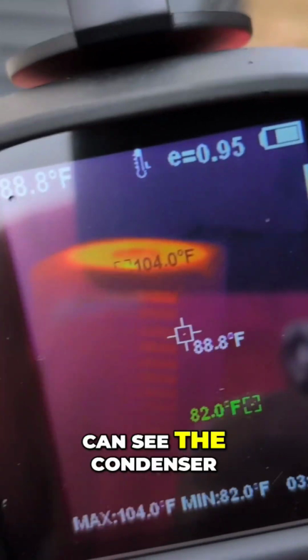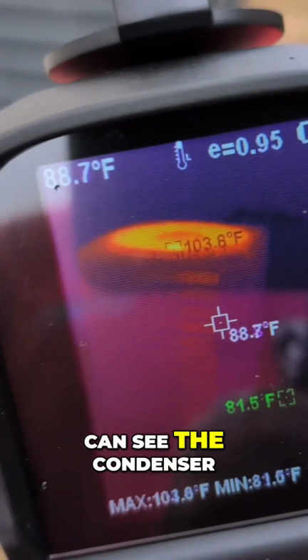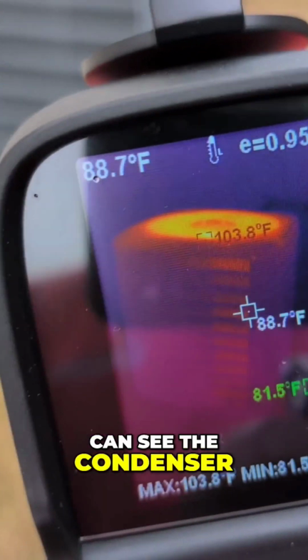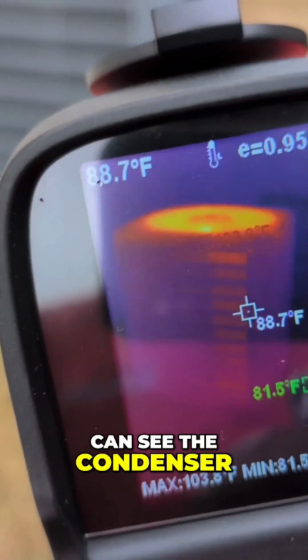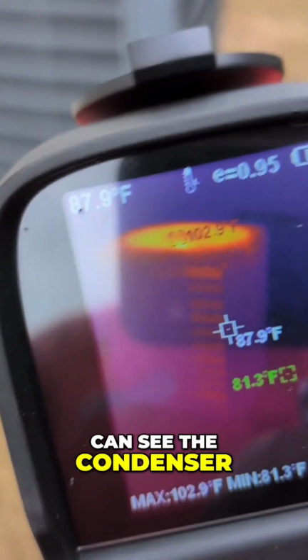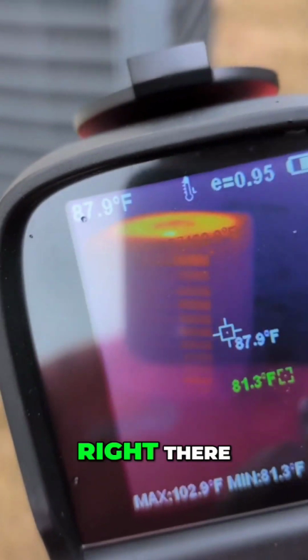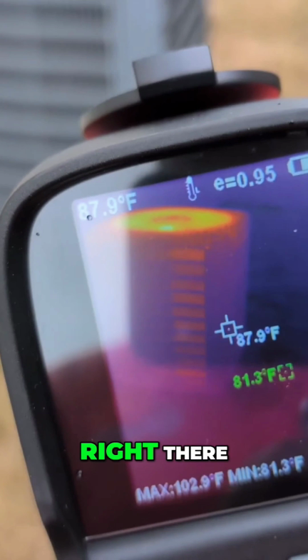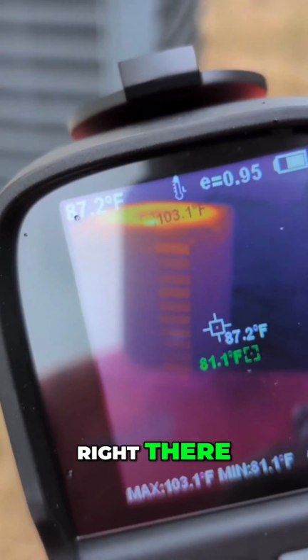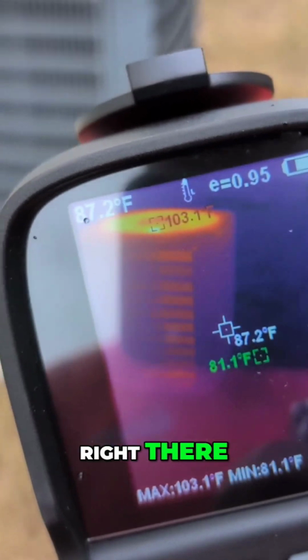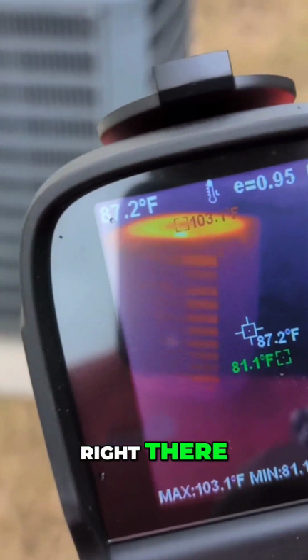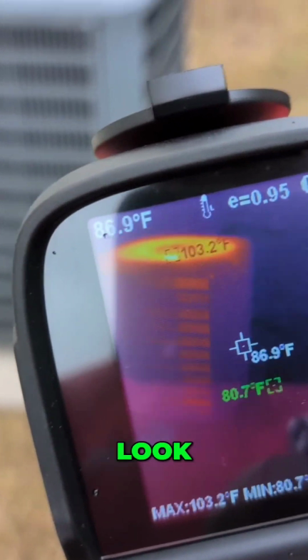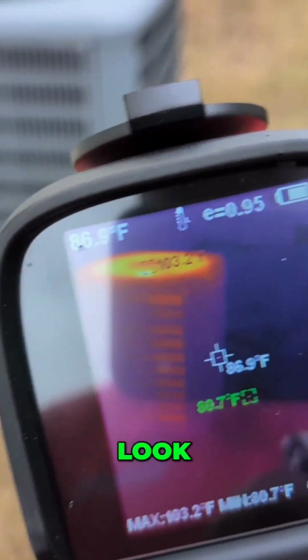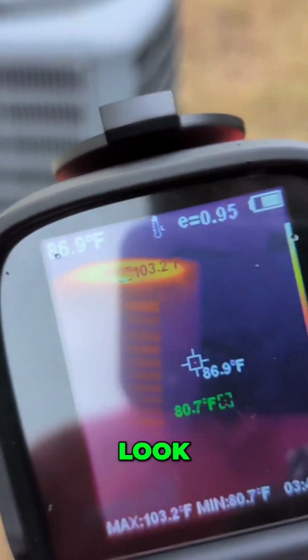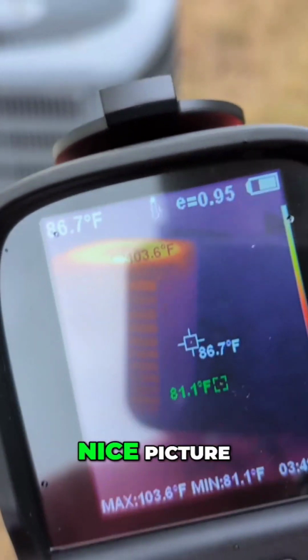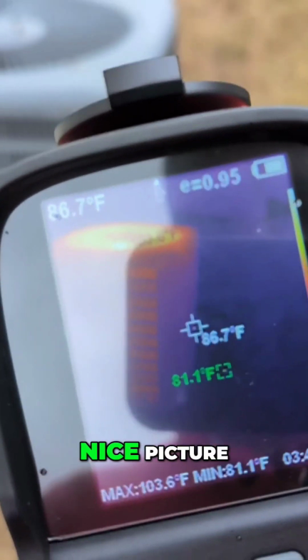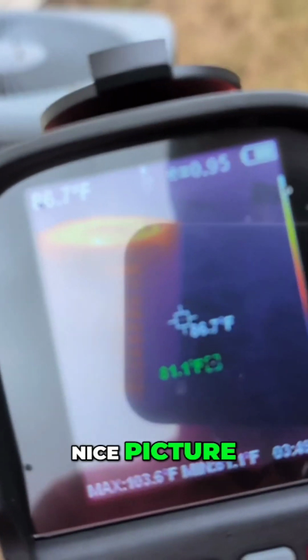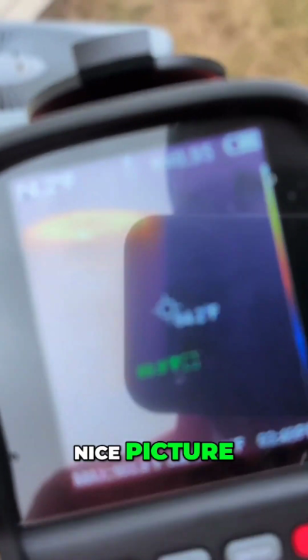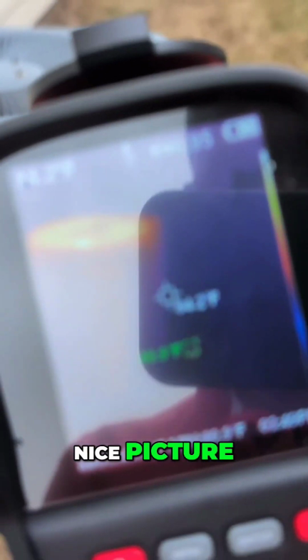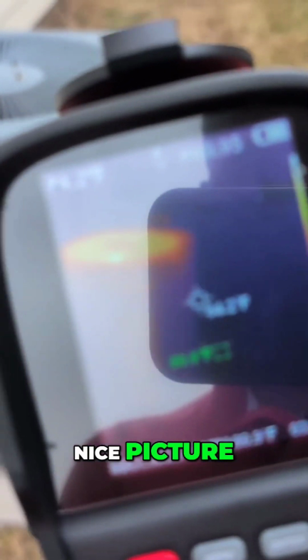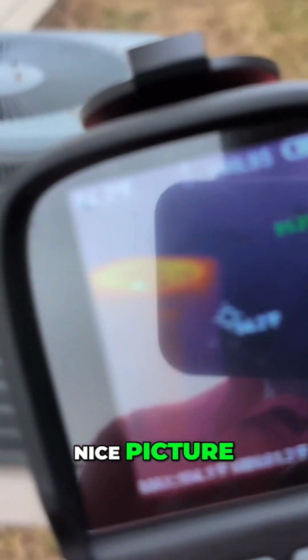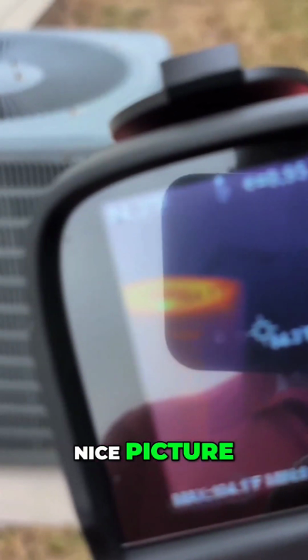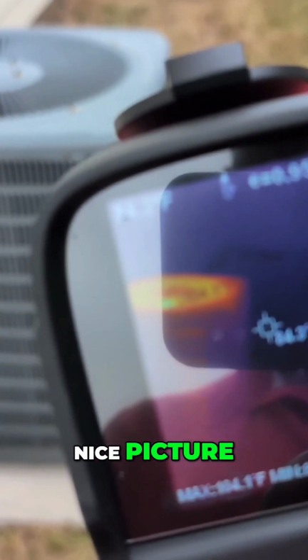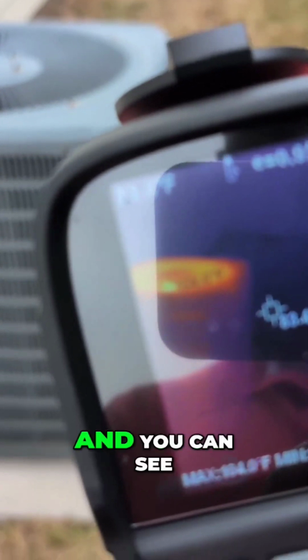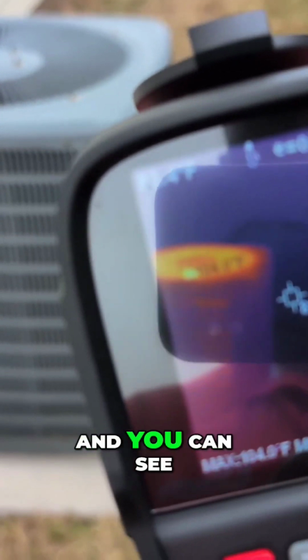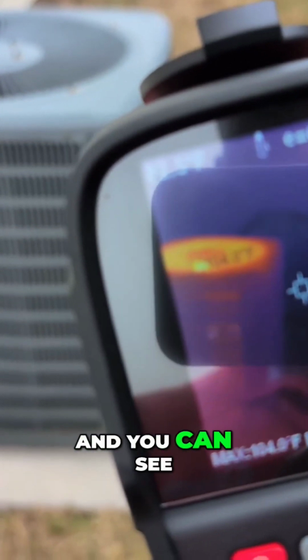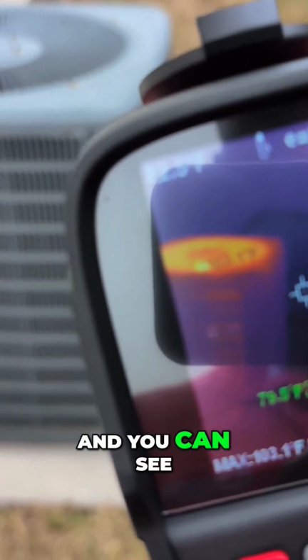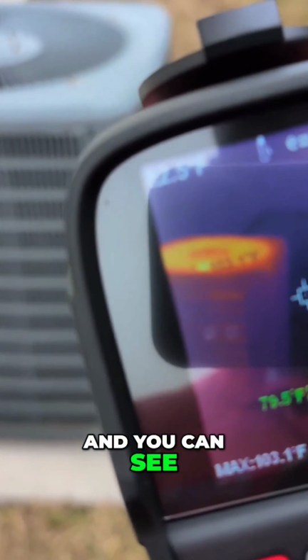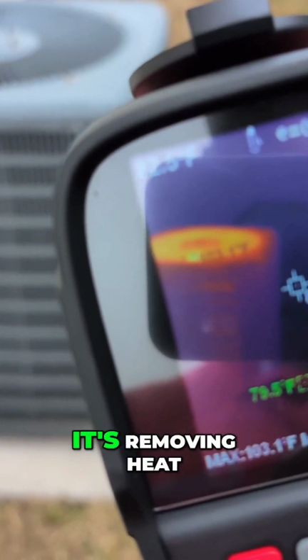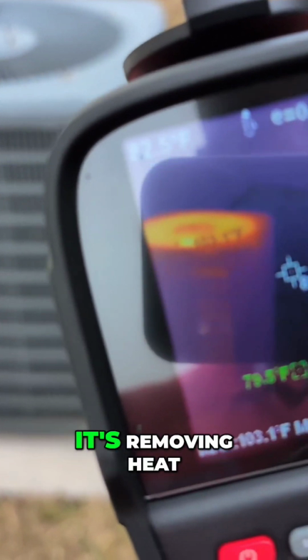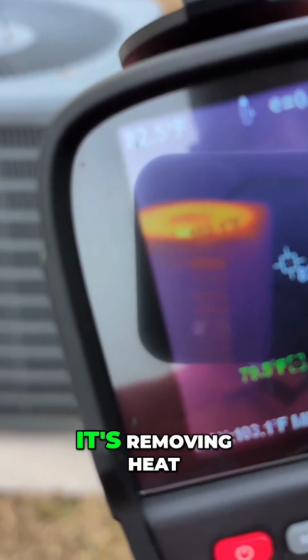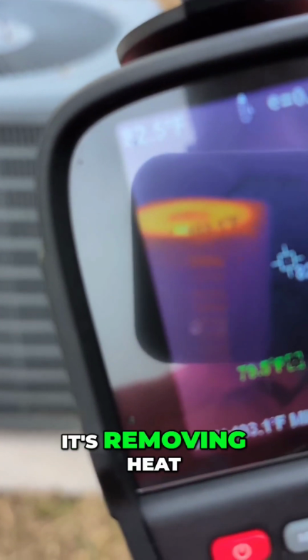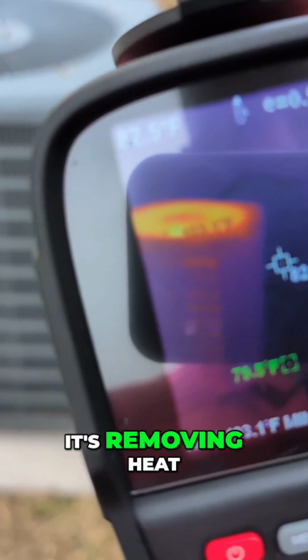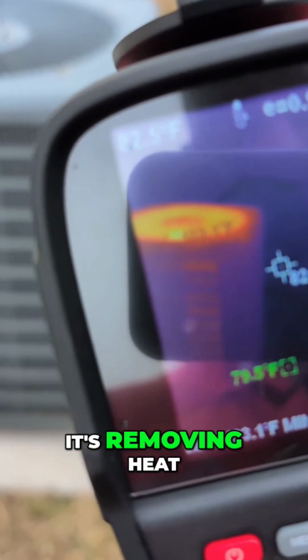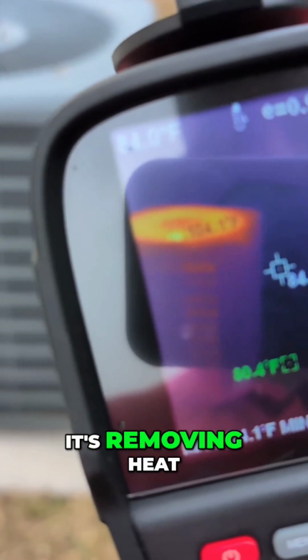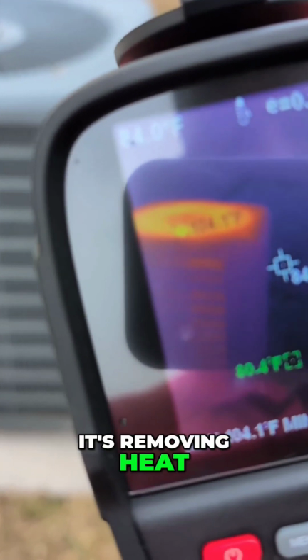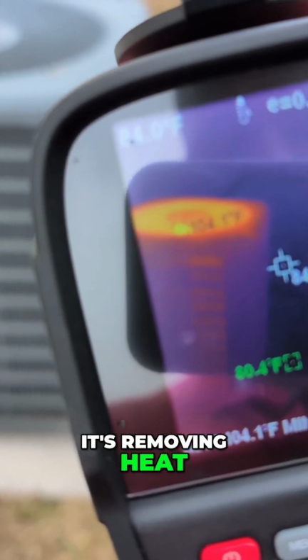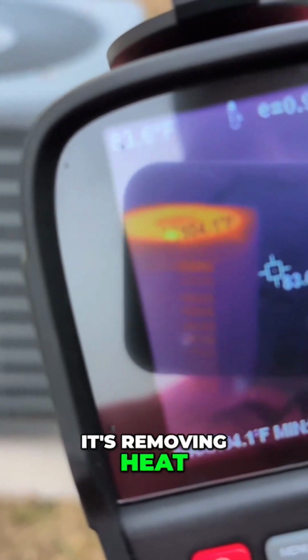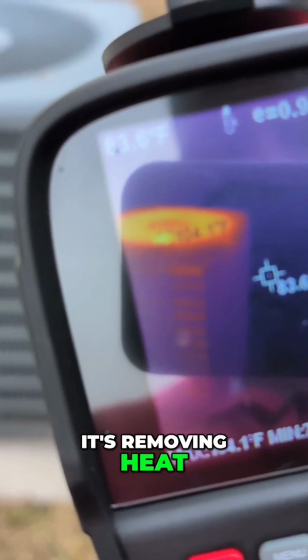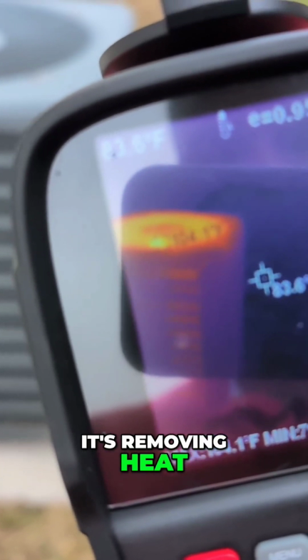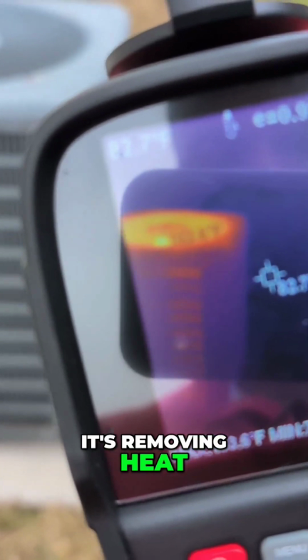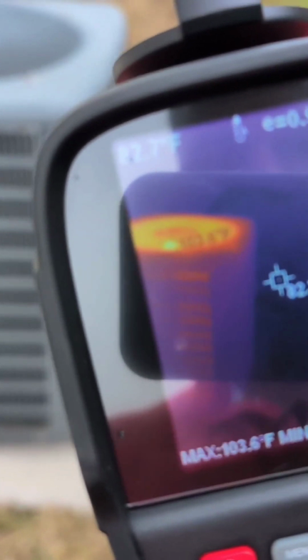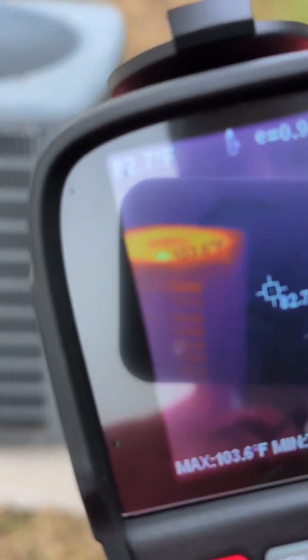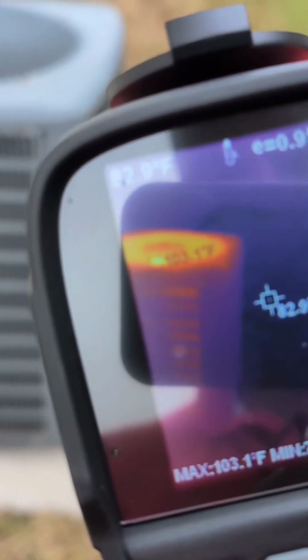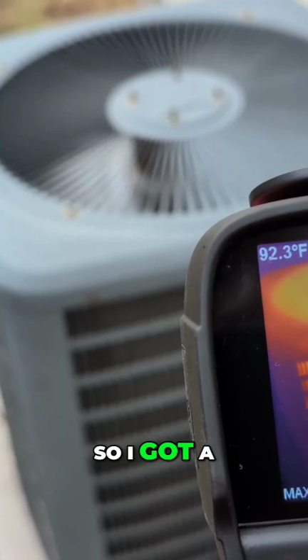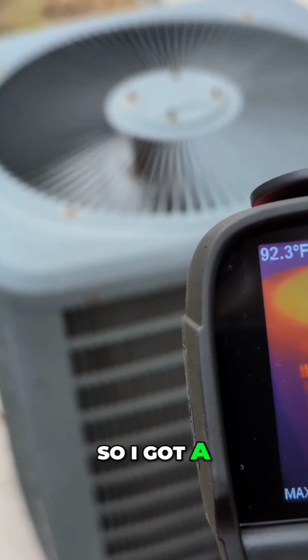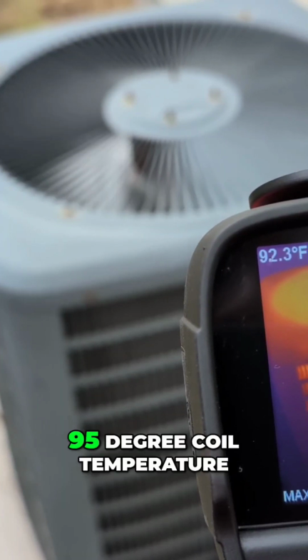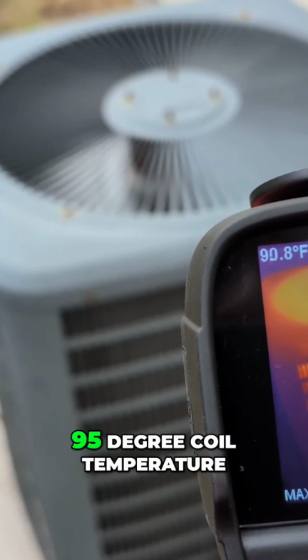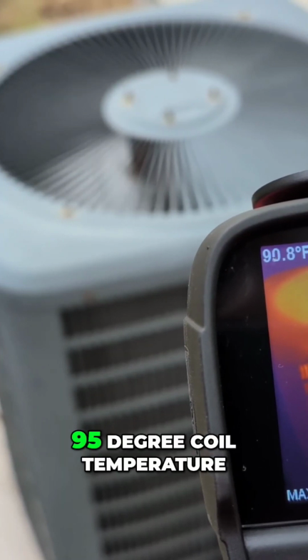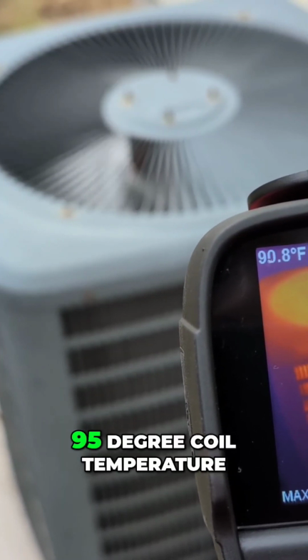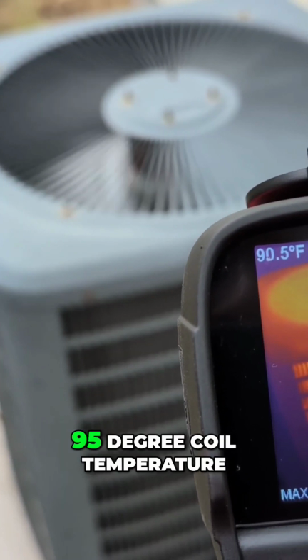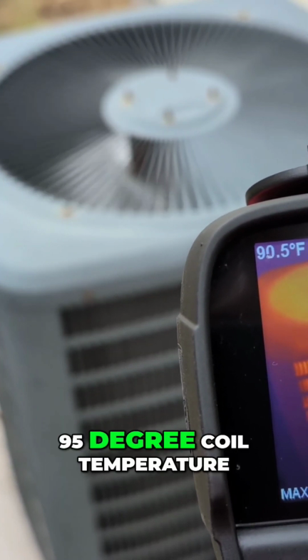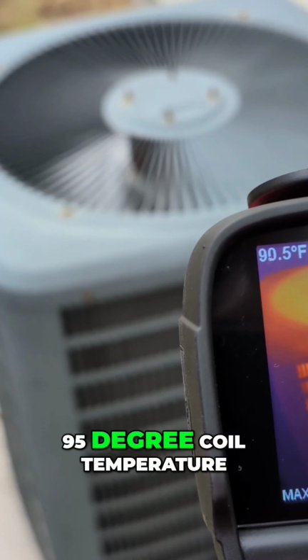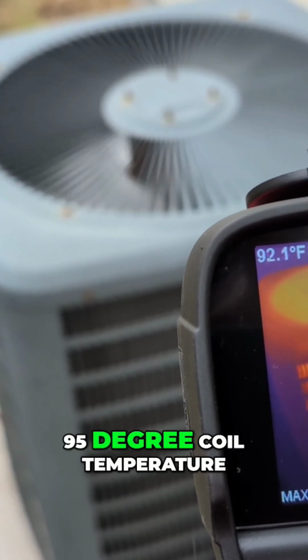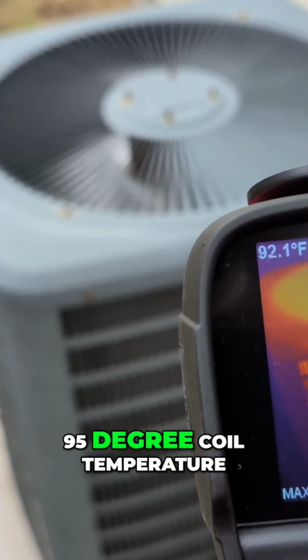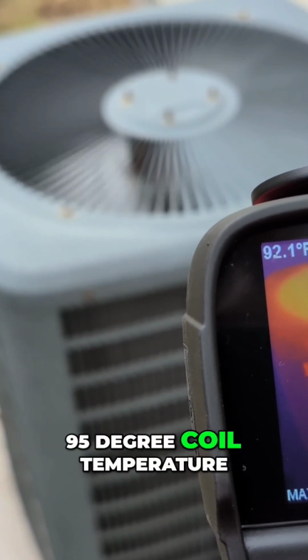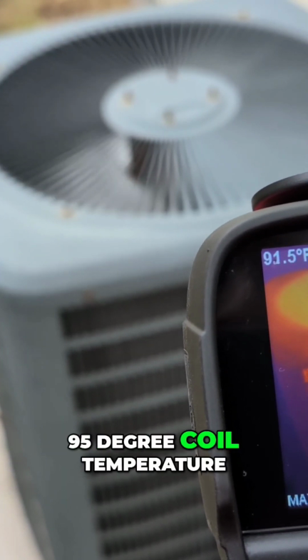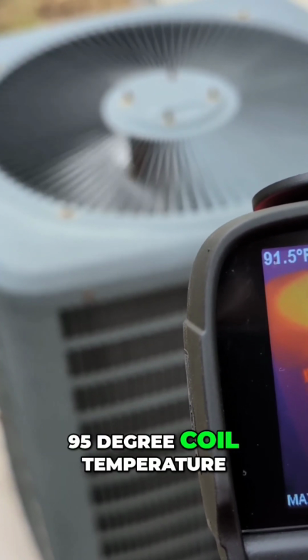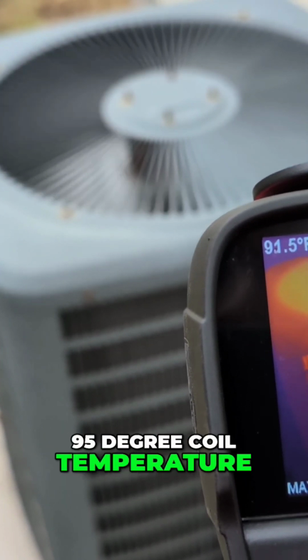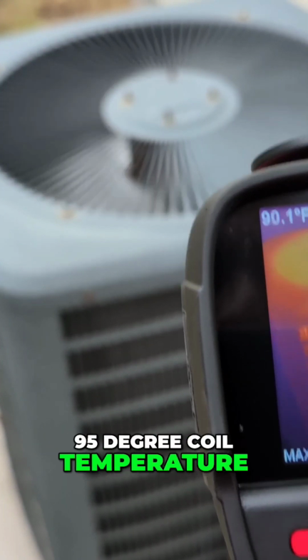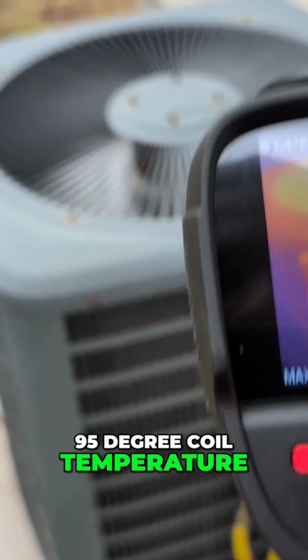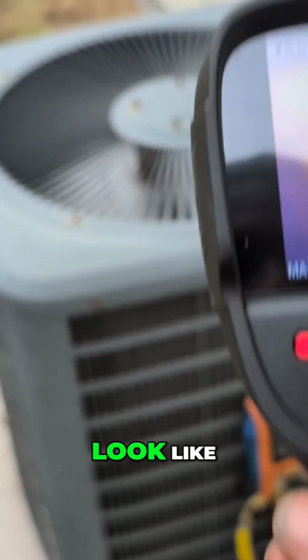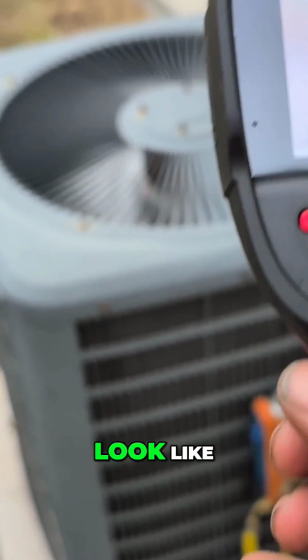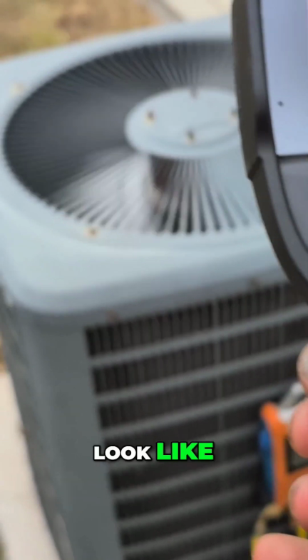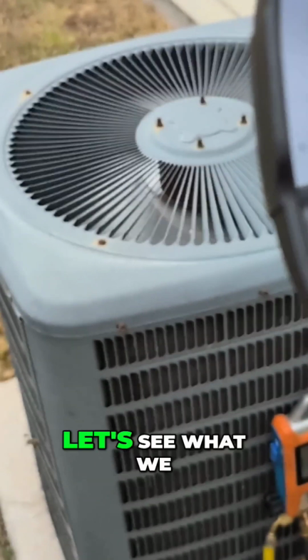See the condenser right there? Nice picture. And you can see it's removing heat. That 95-degree coil temperature looks like.